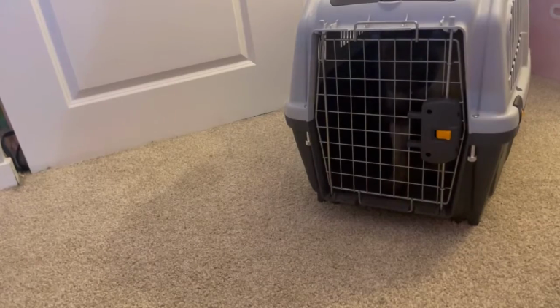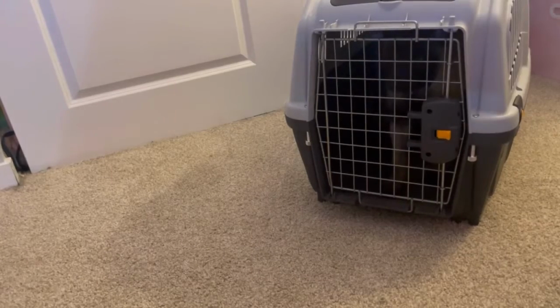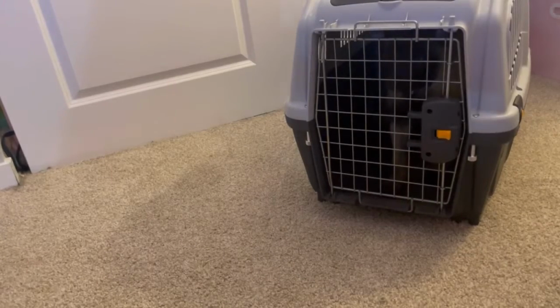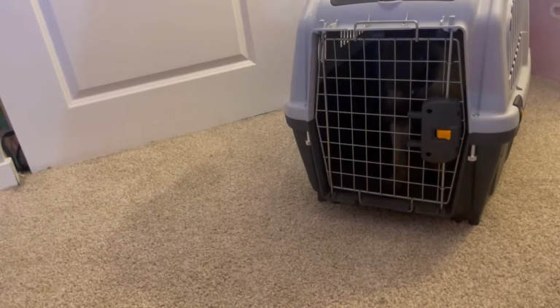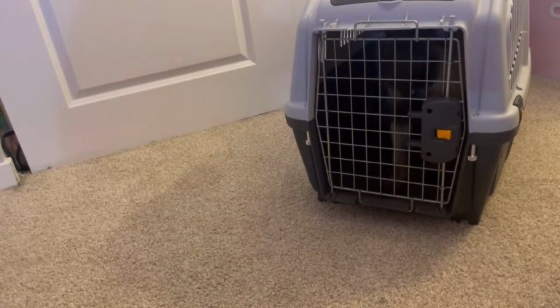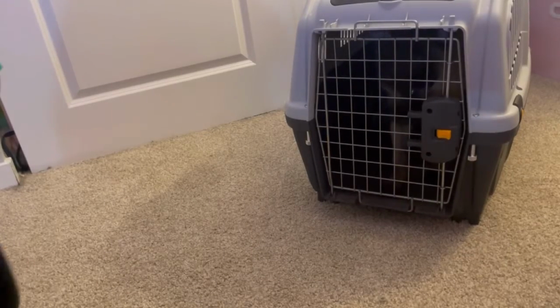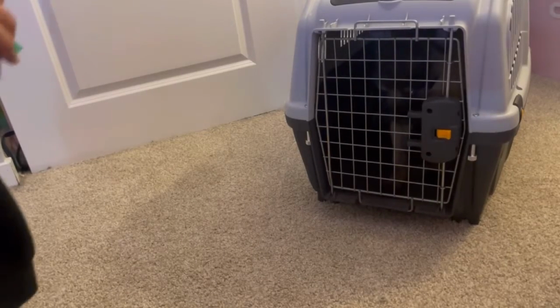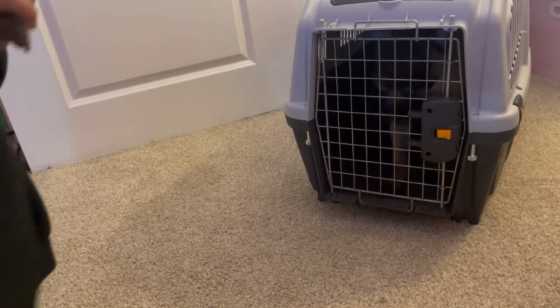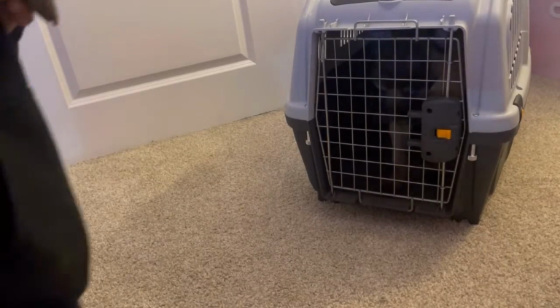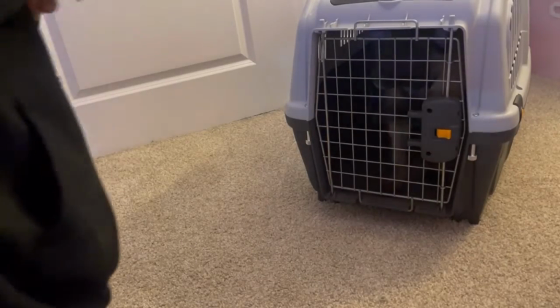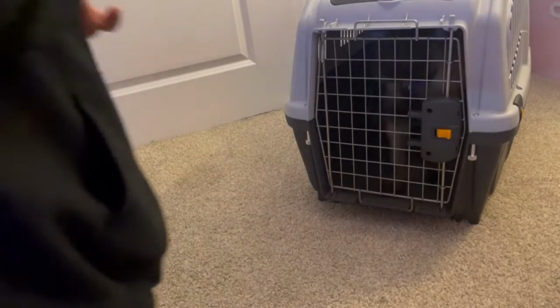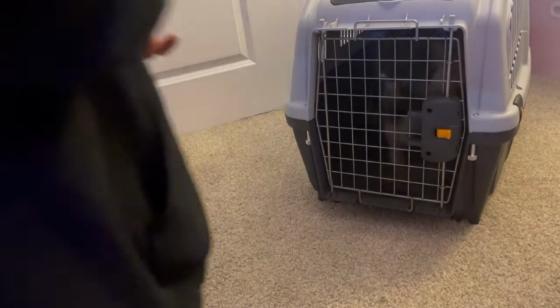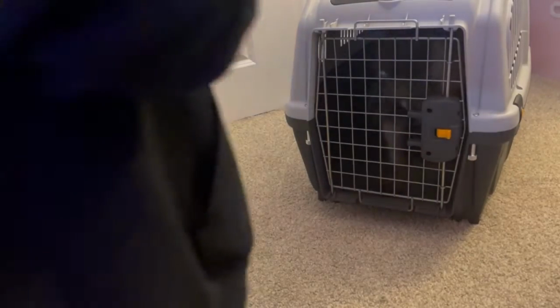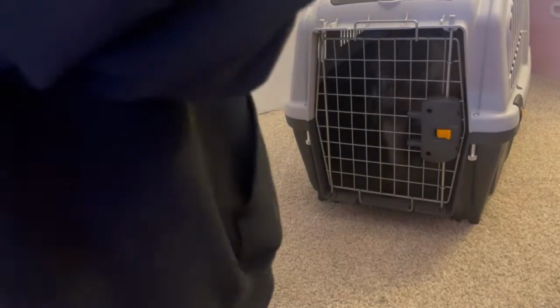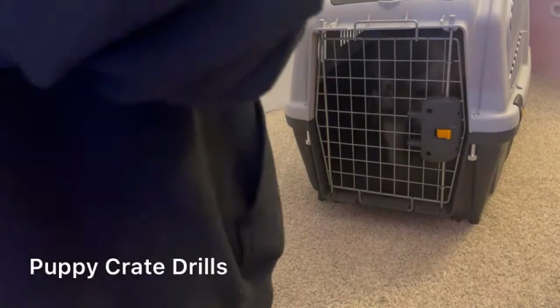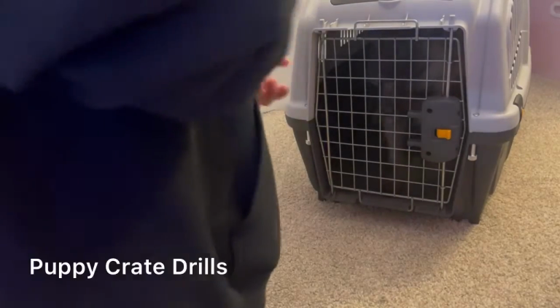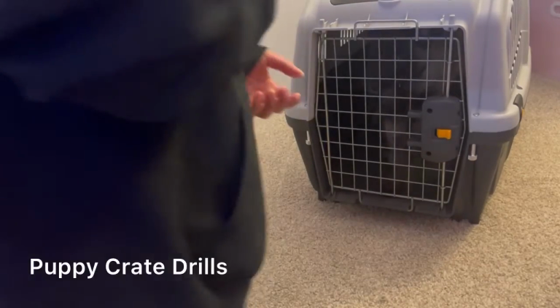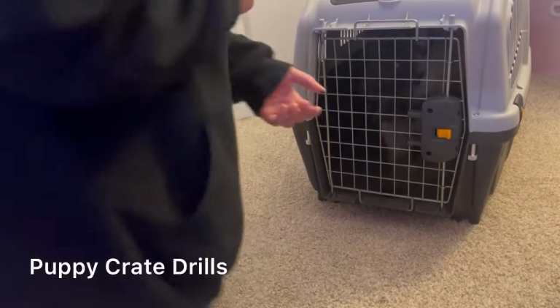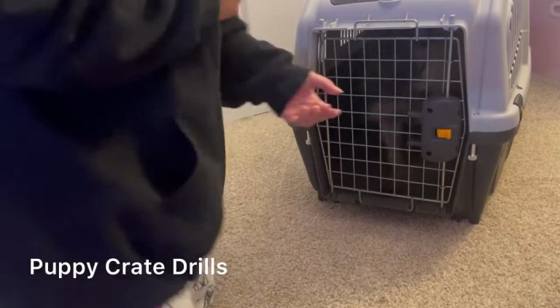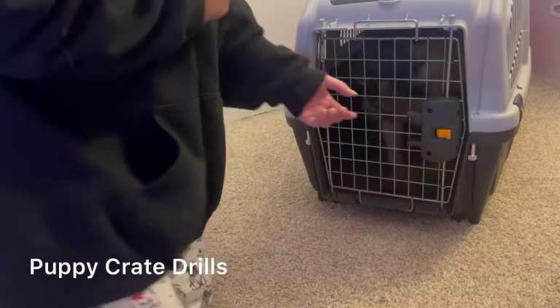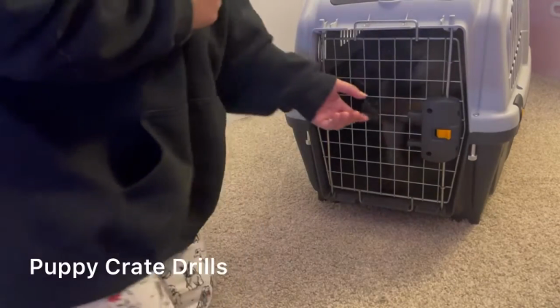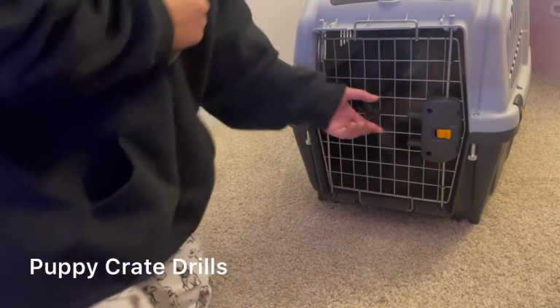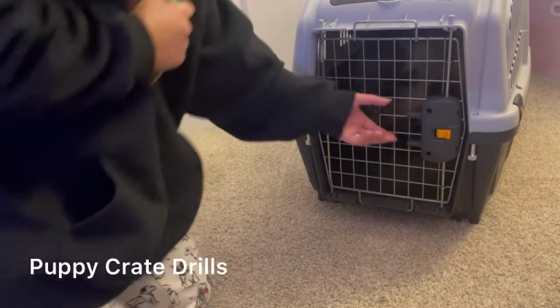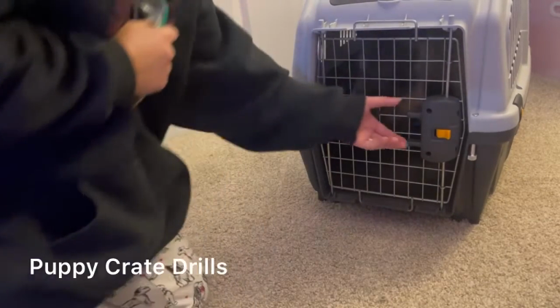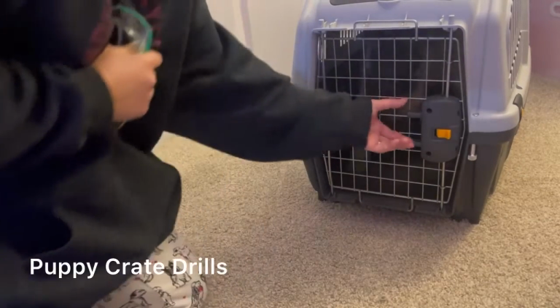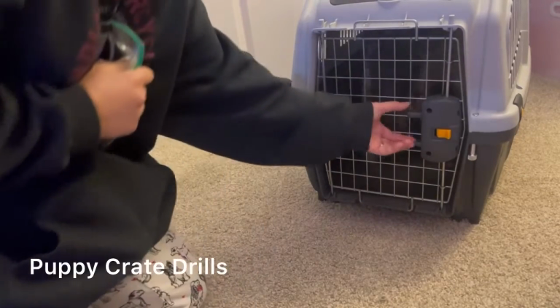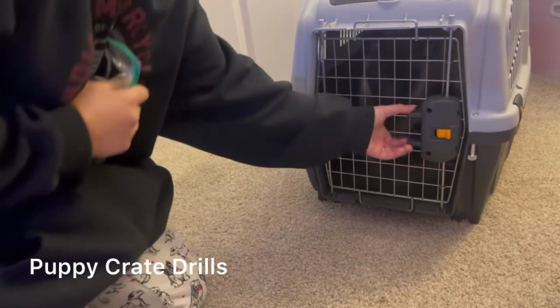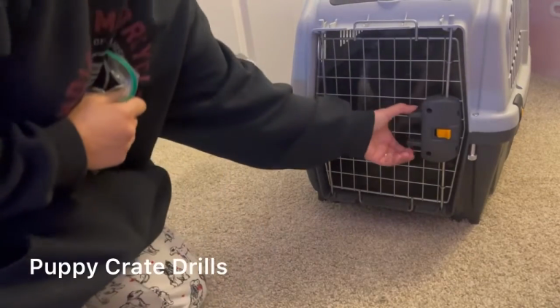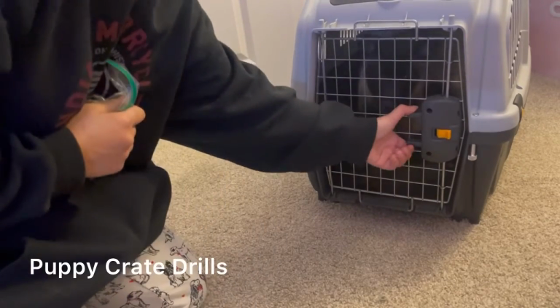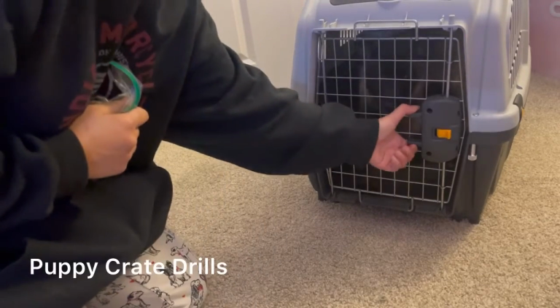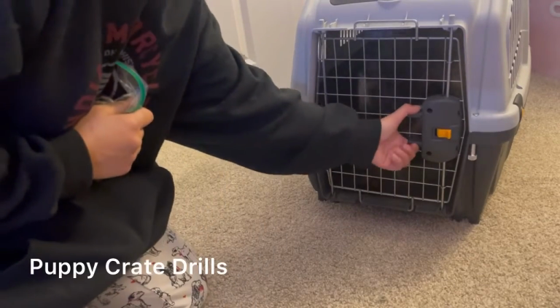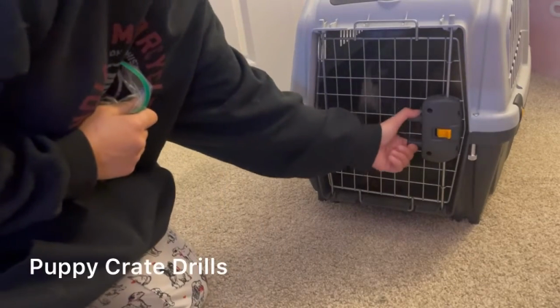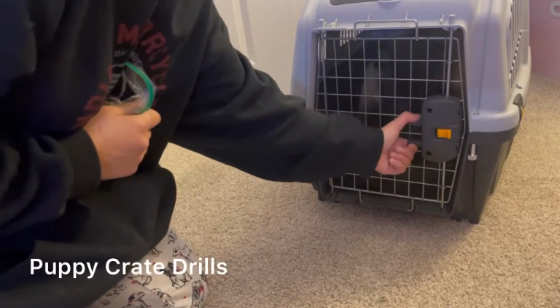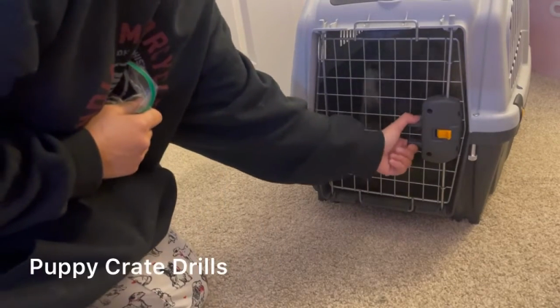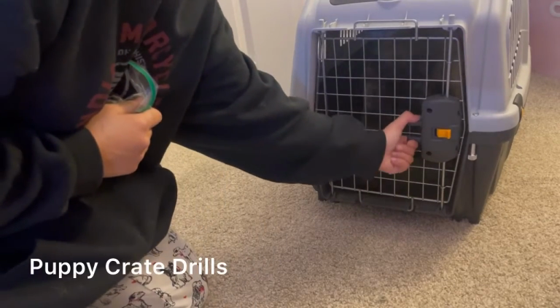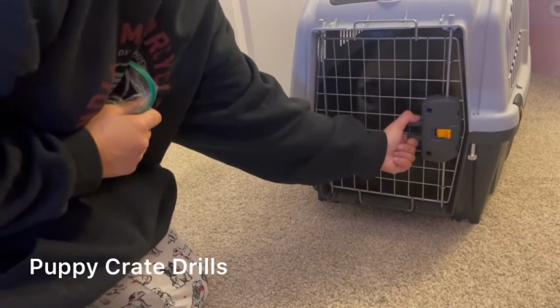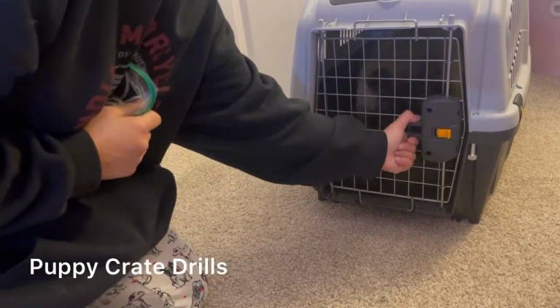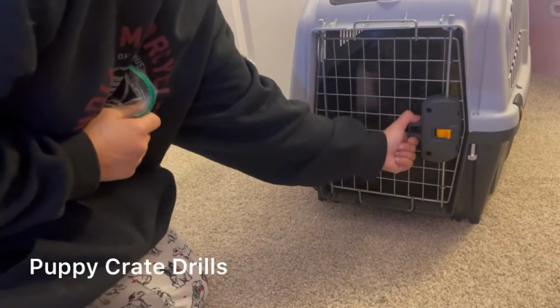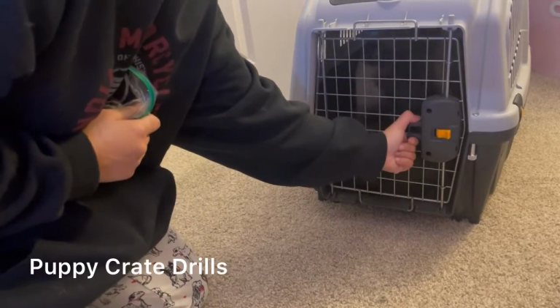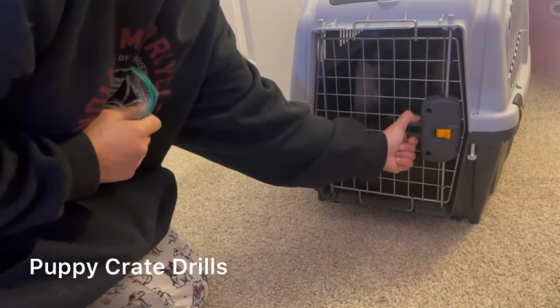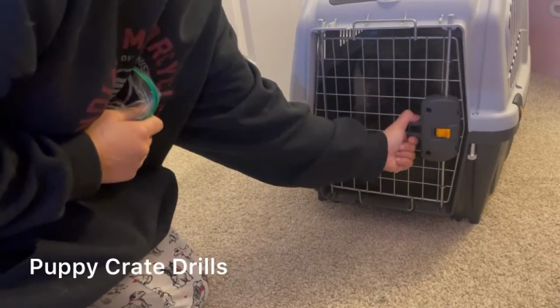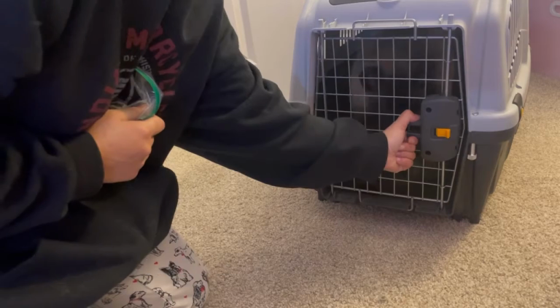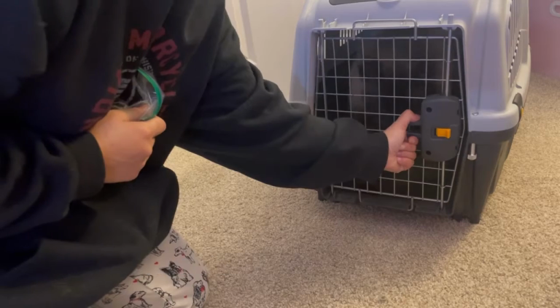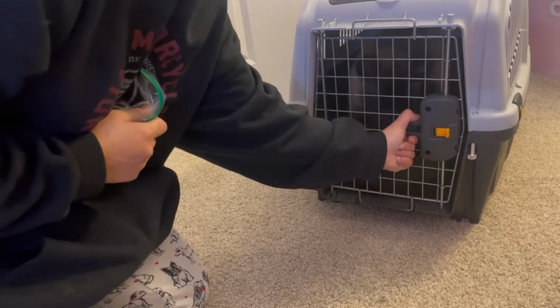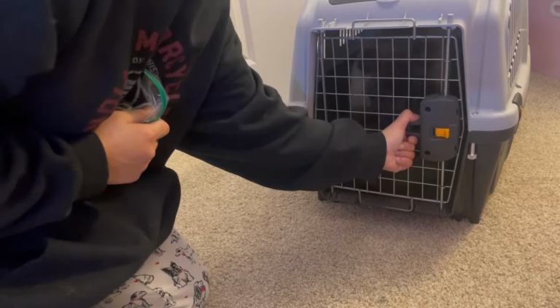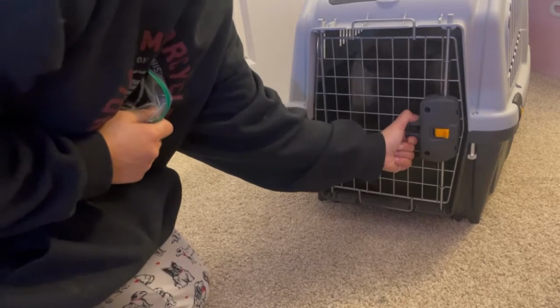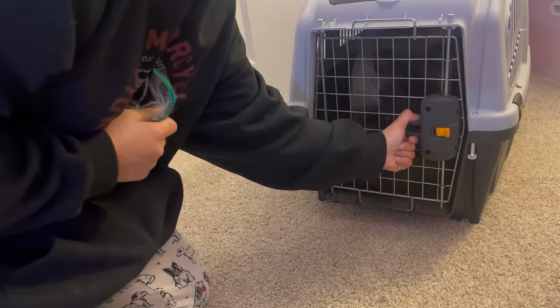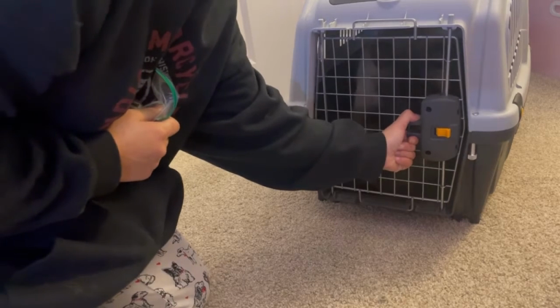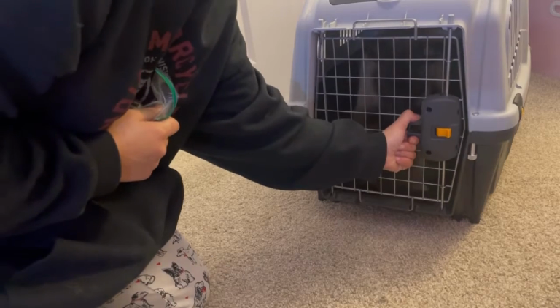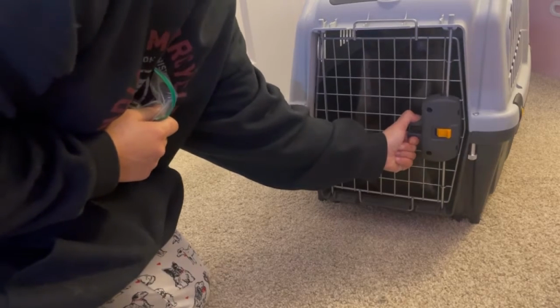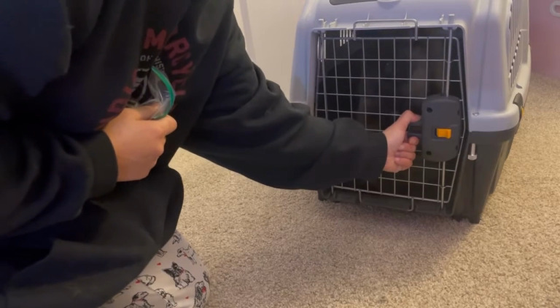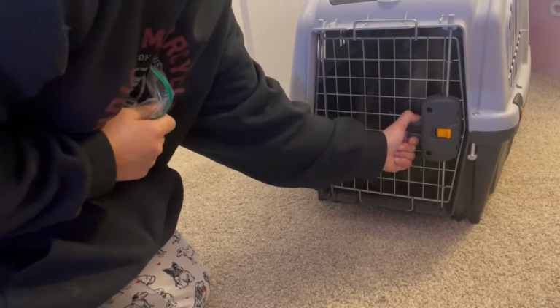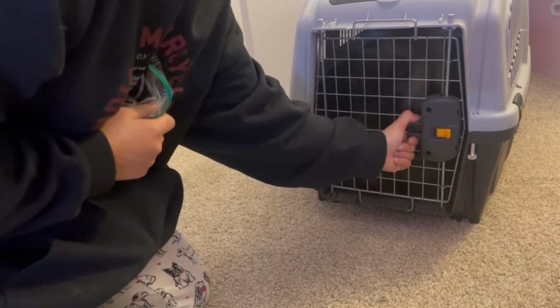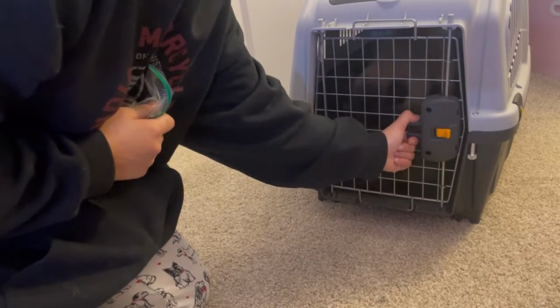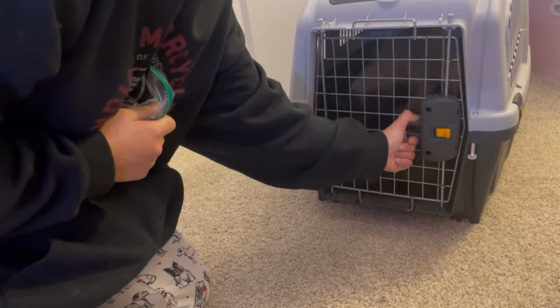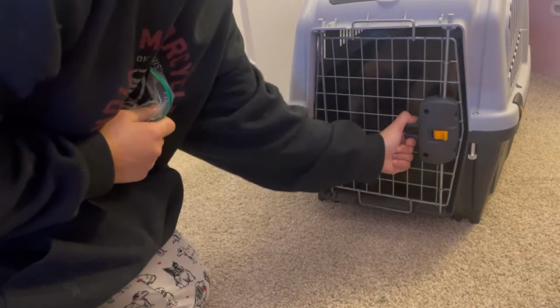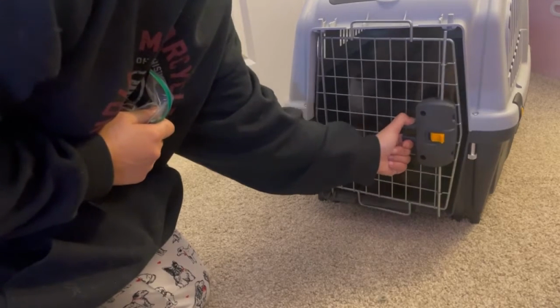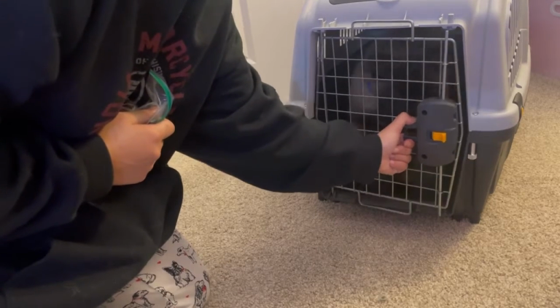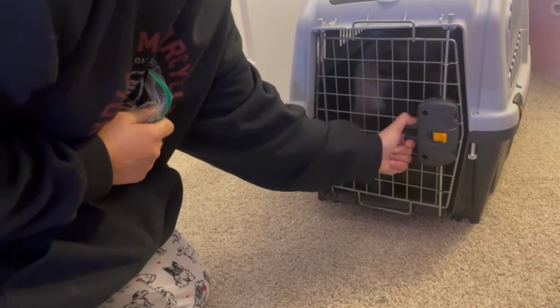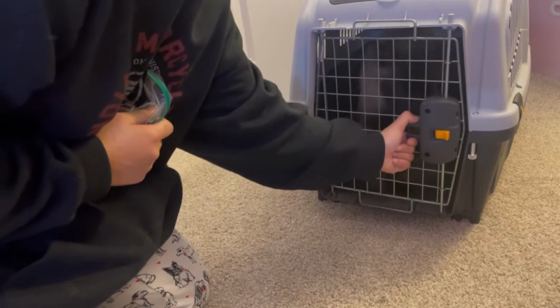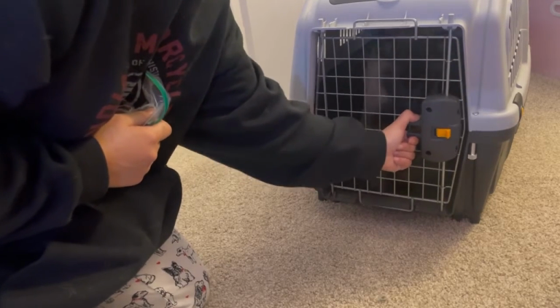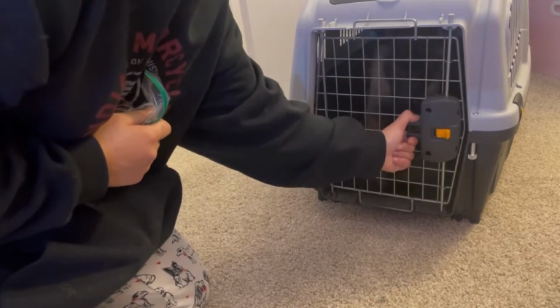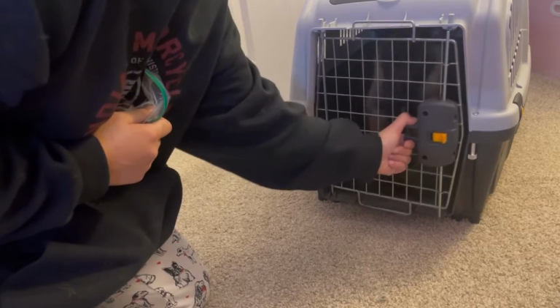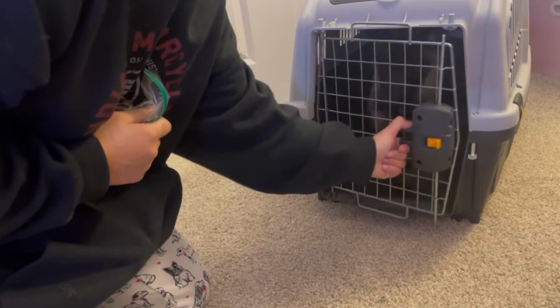Crate drills with Kovu. I'm going to open it. If he tries to get out, I'm just going to gently close it.